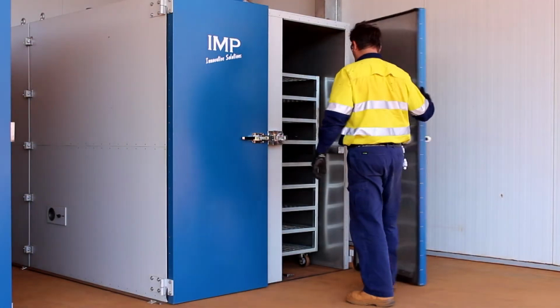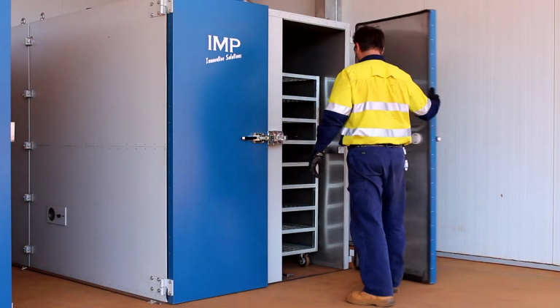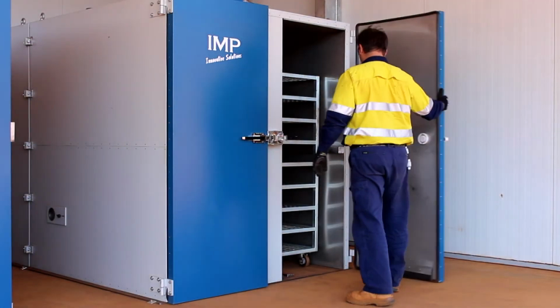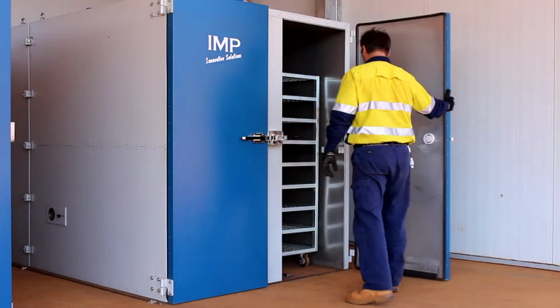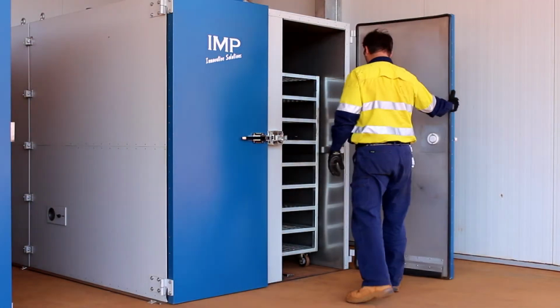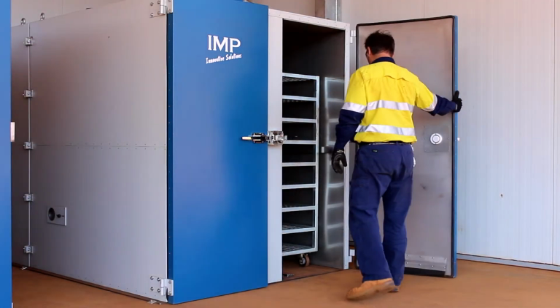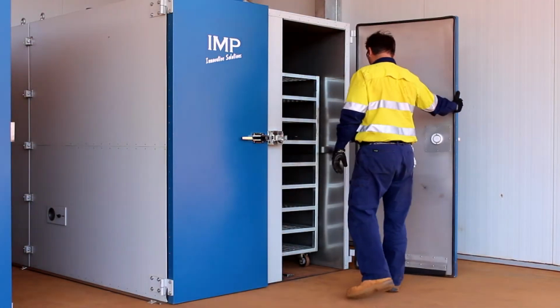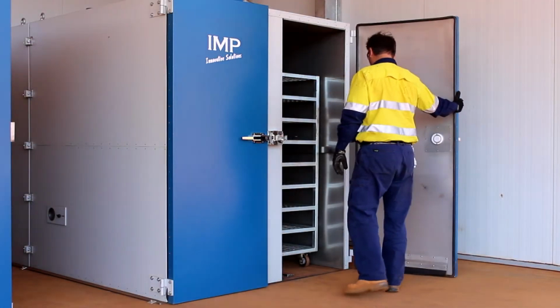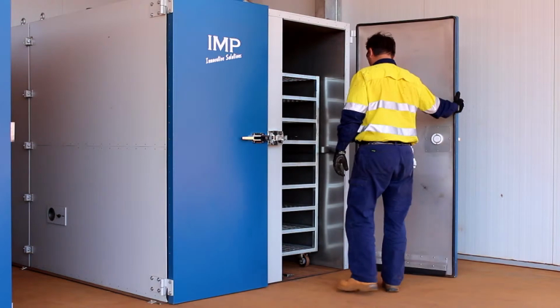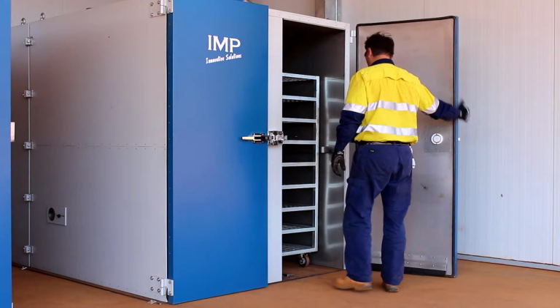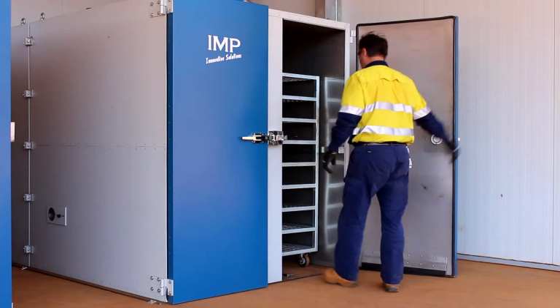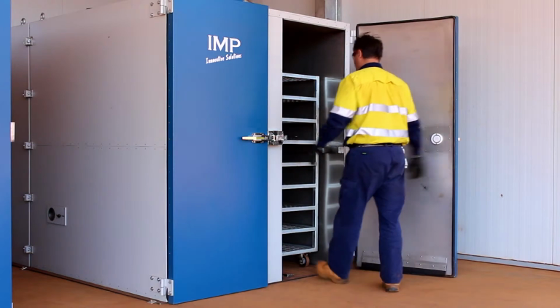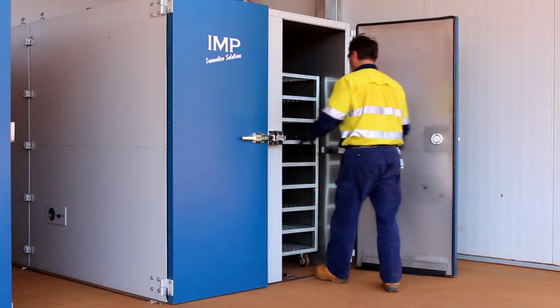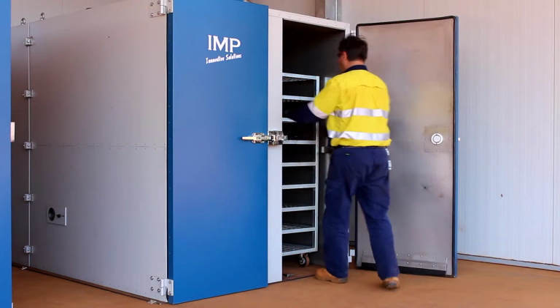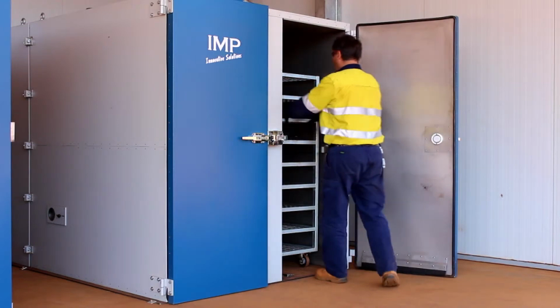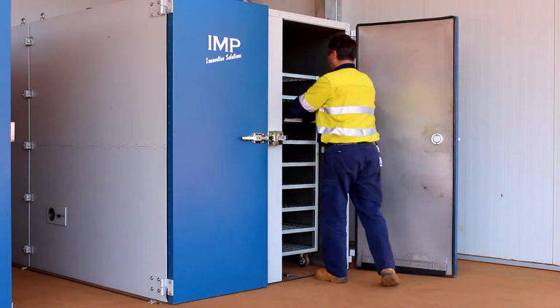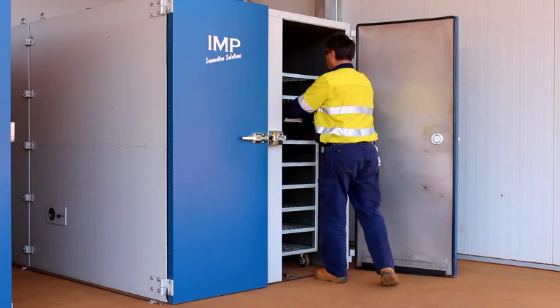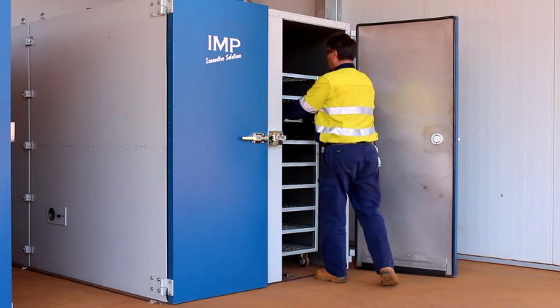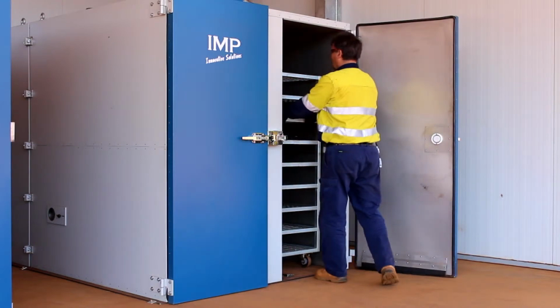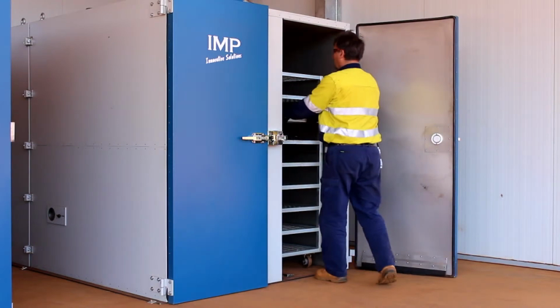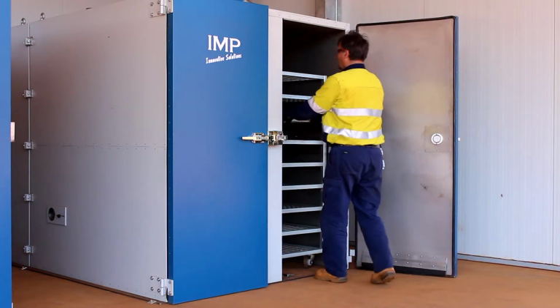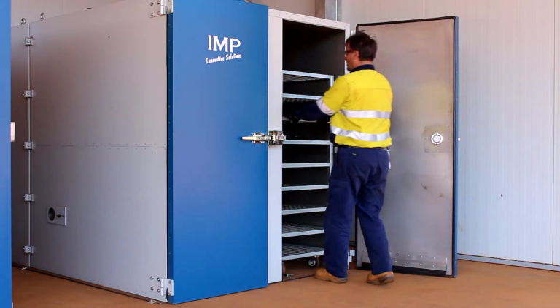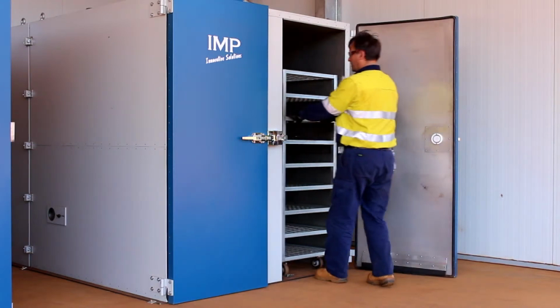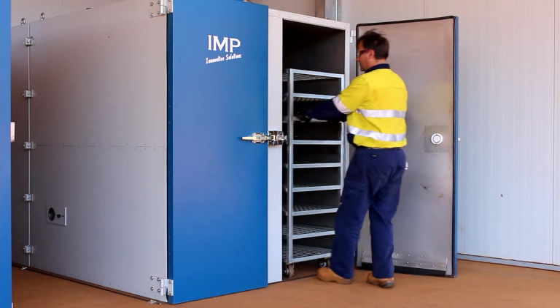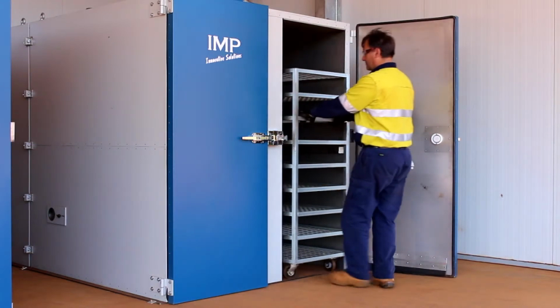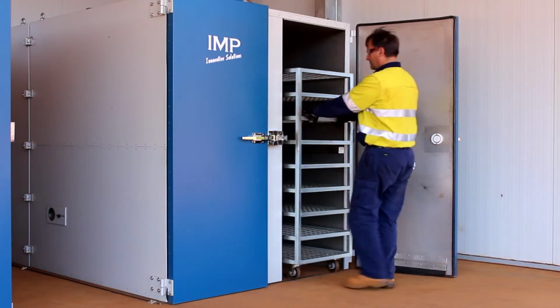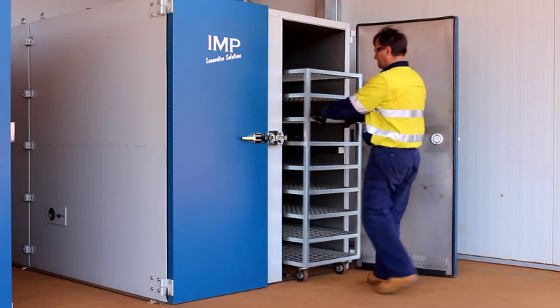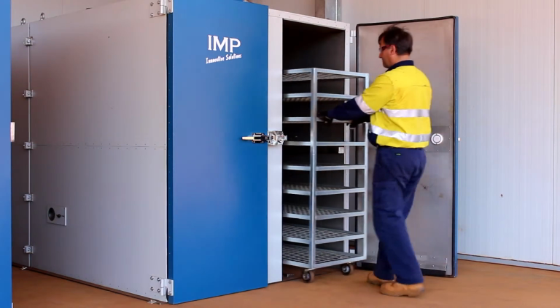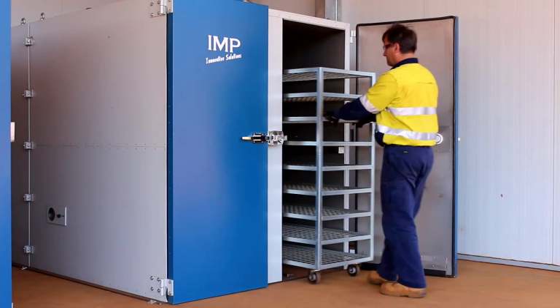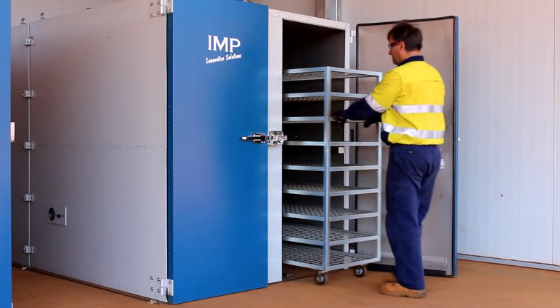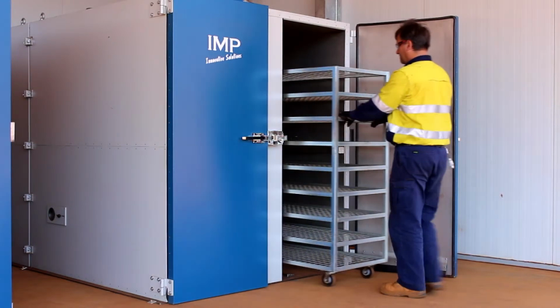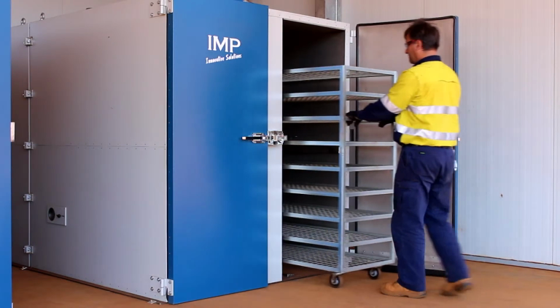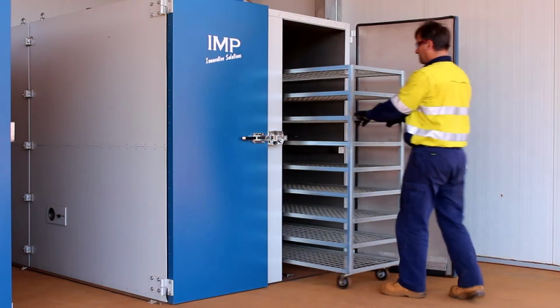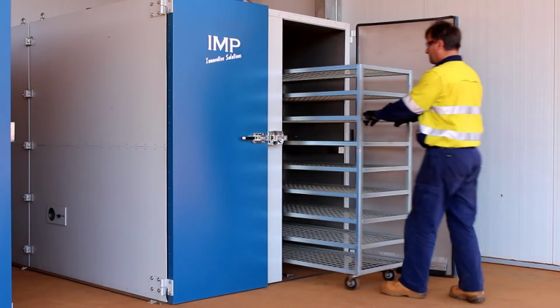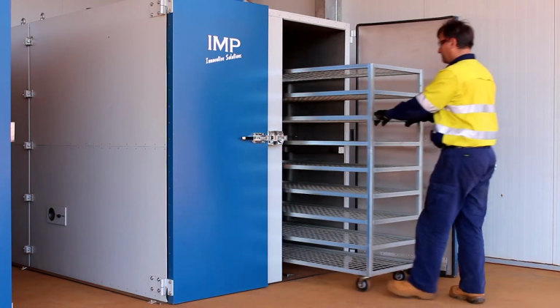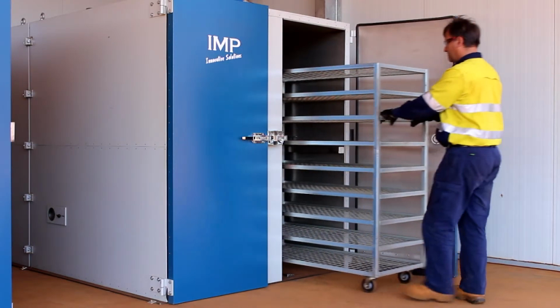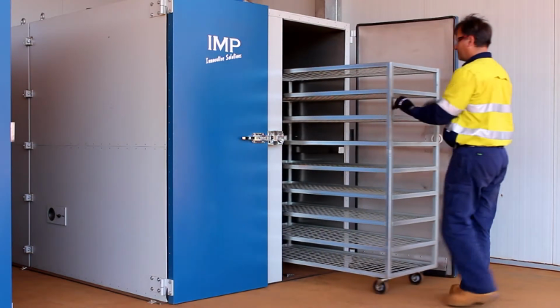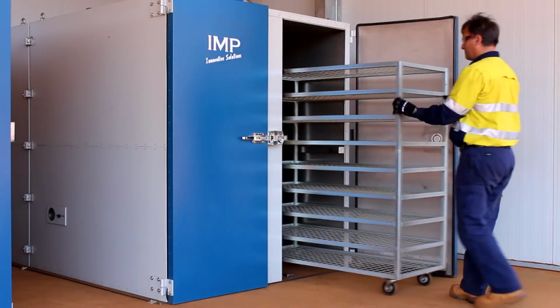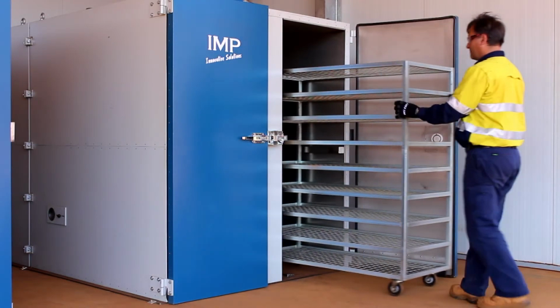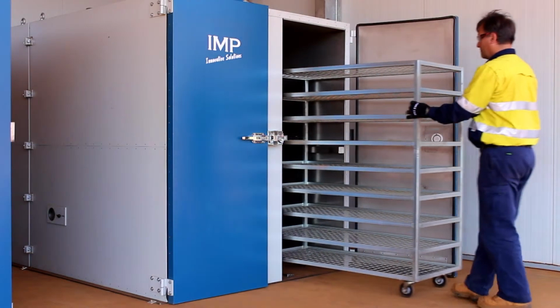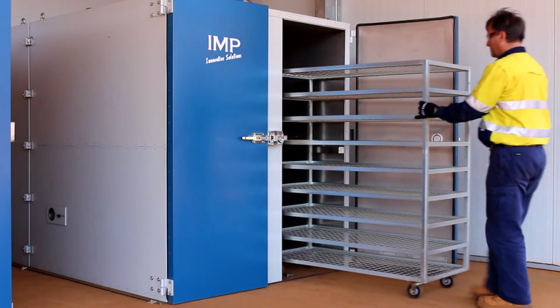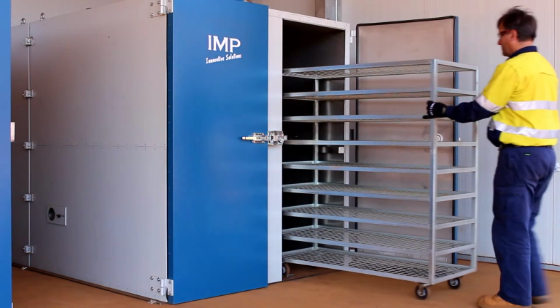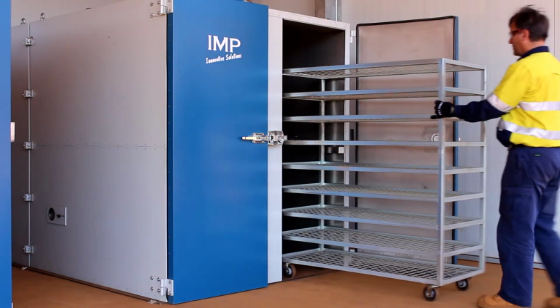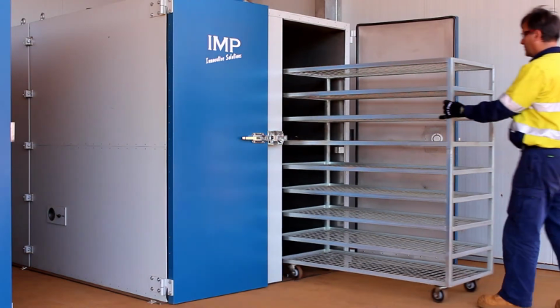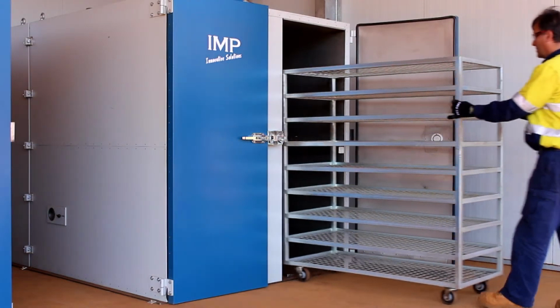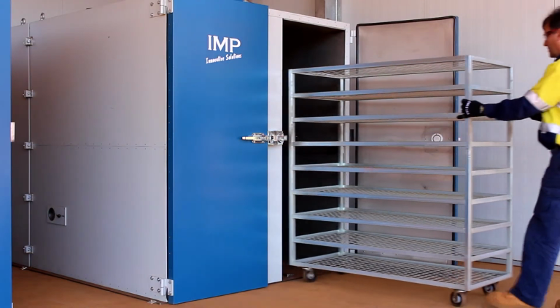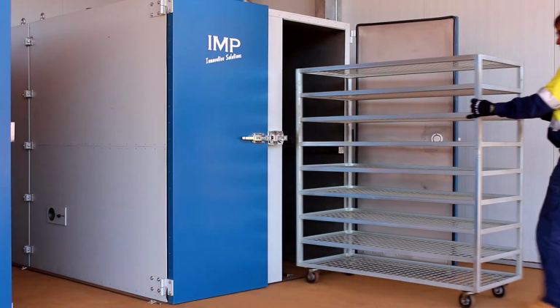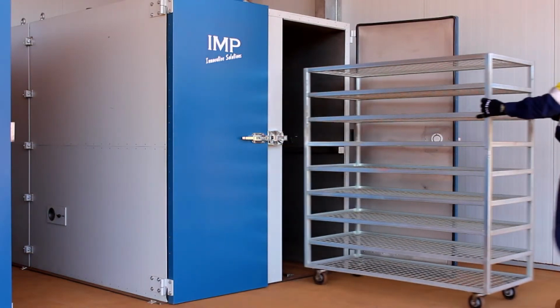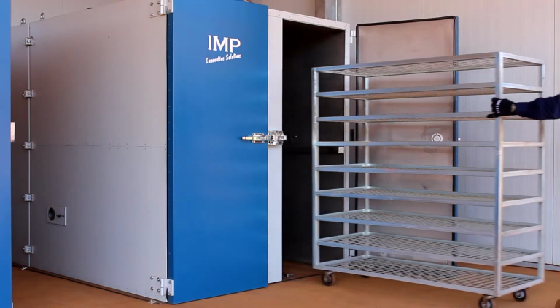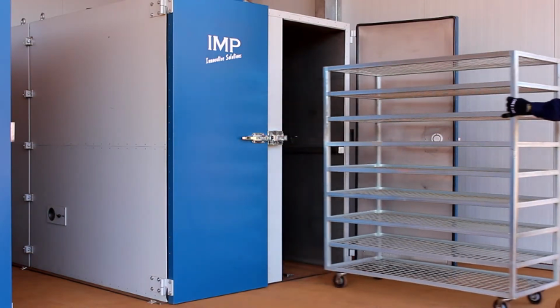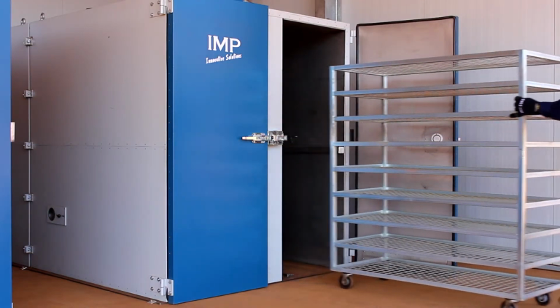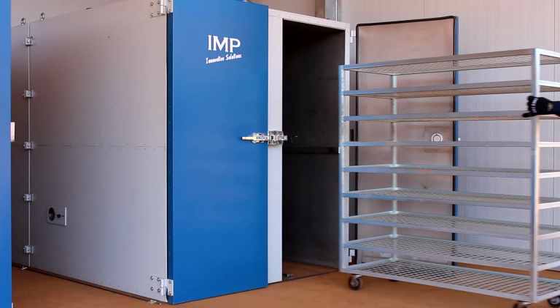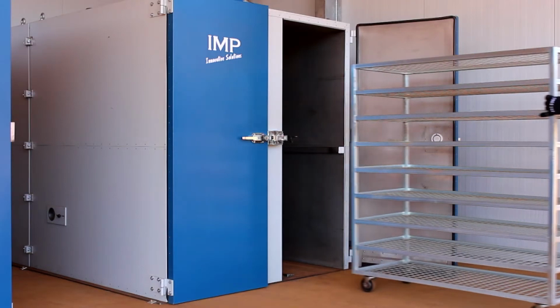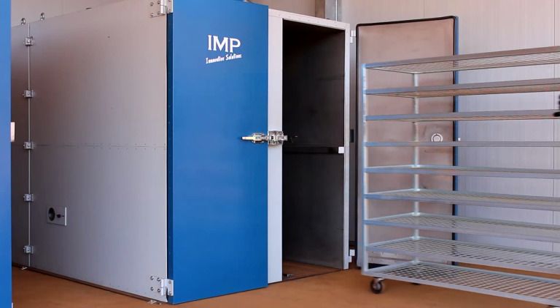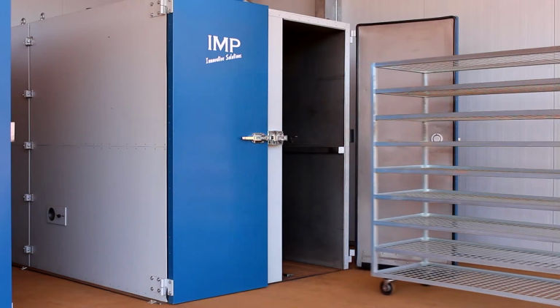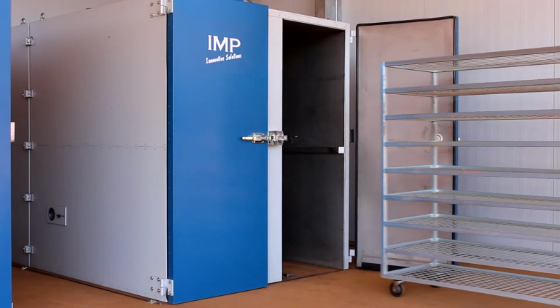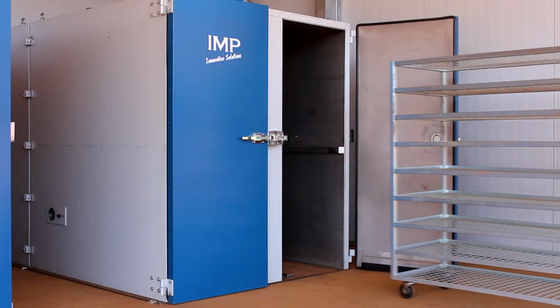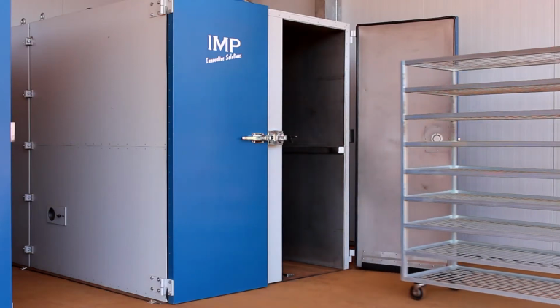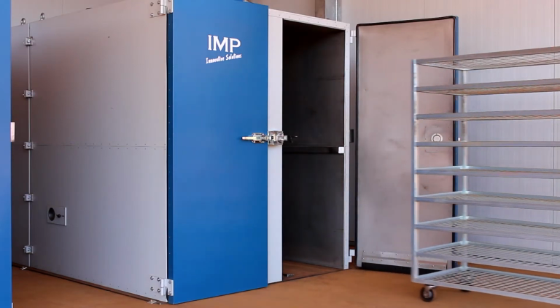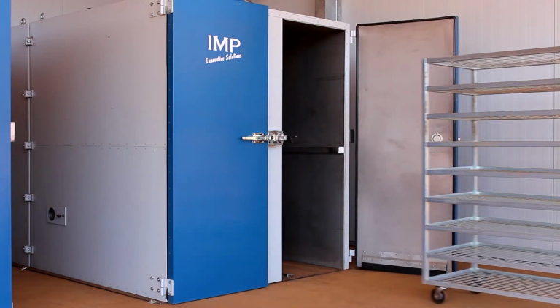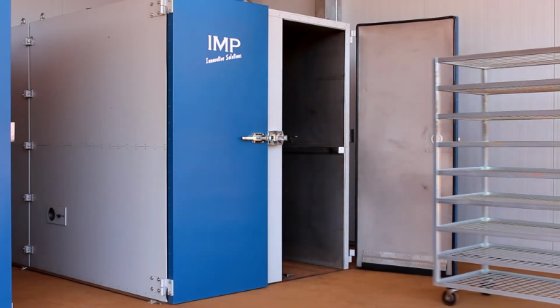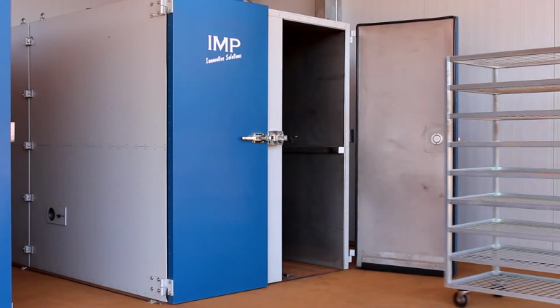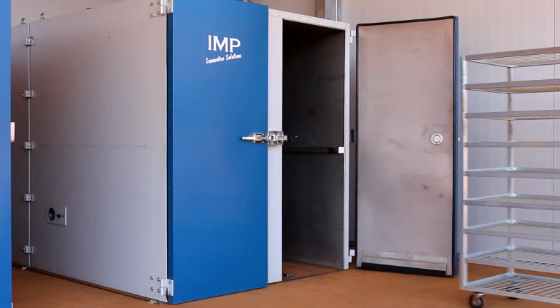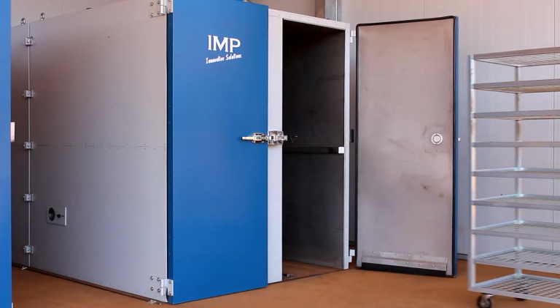These robust ovens are constructed with 304 grade stainless steel innards and are available in a variety of different sizes and configurations.